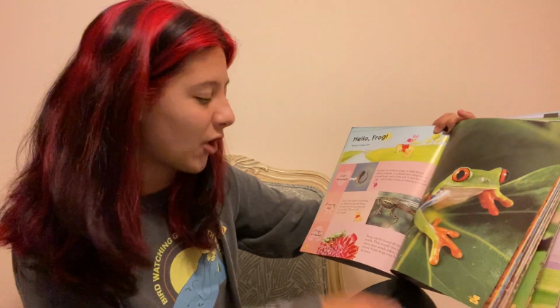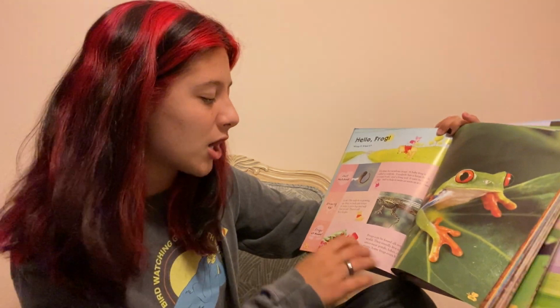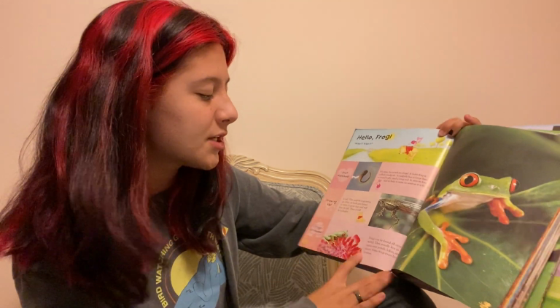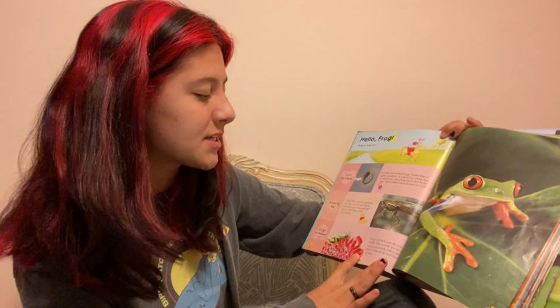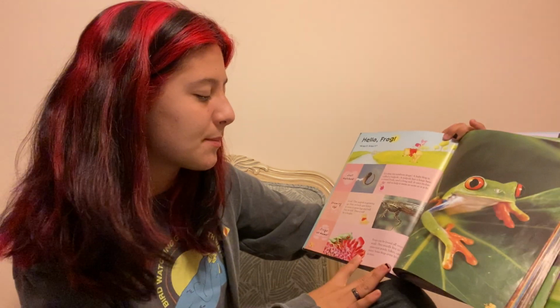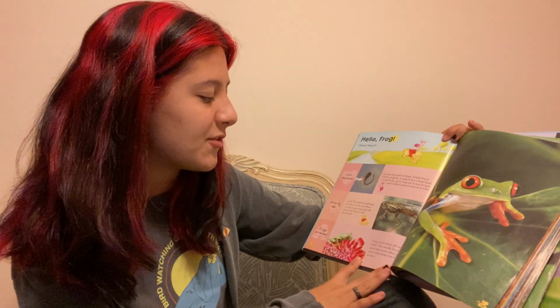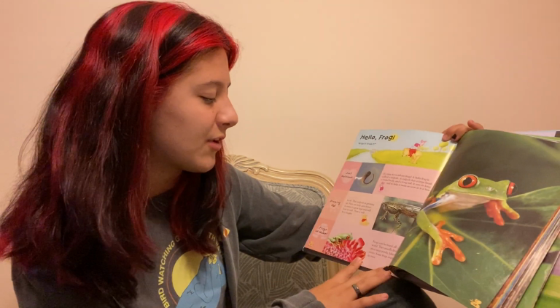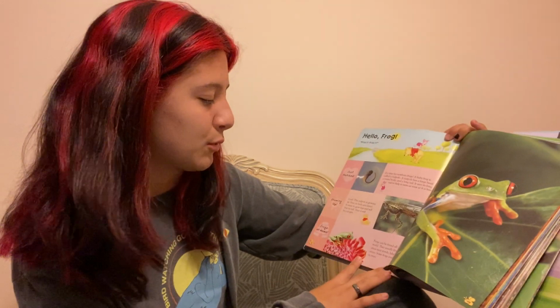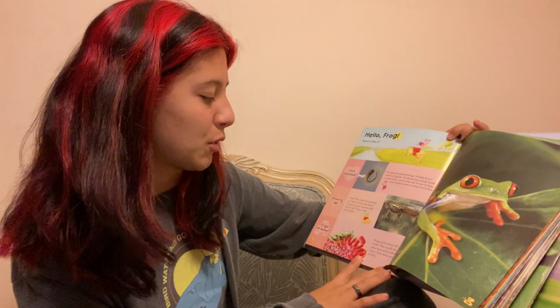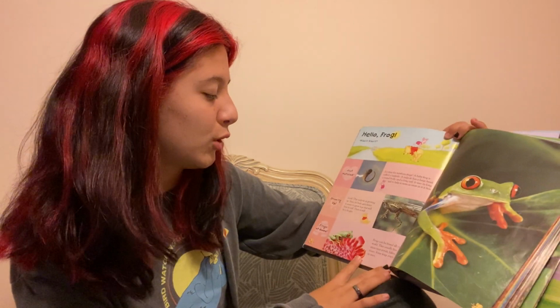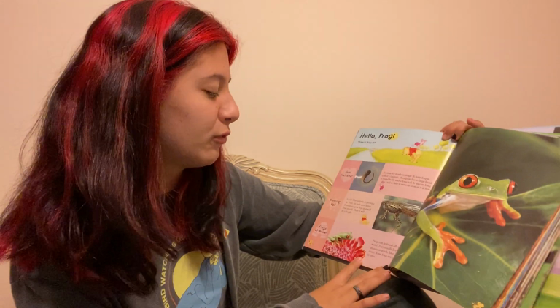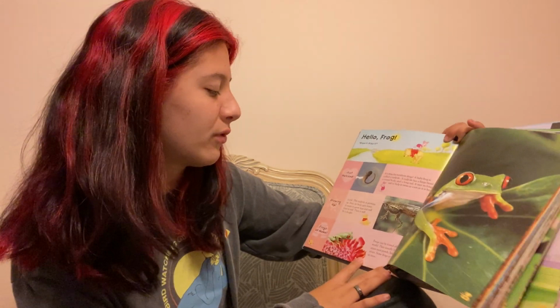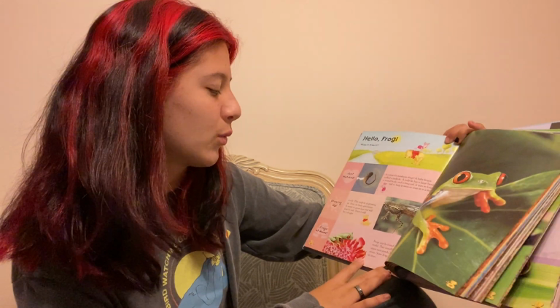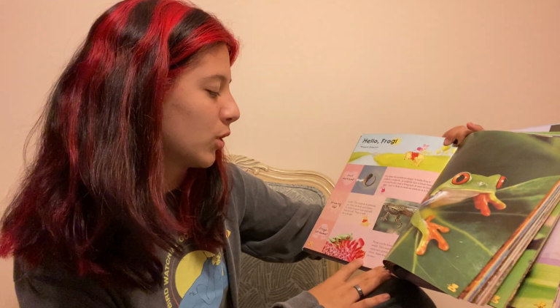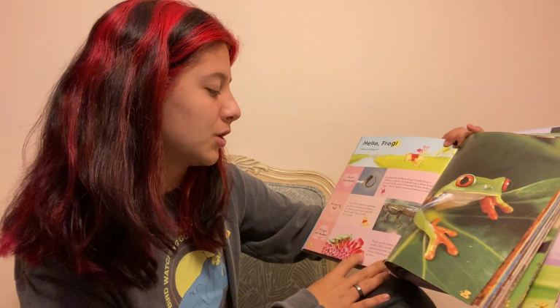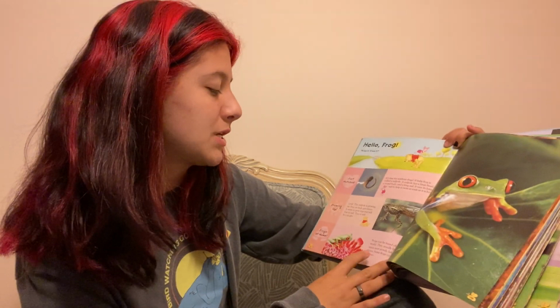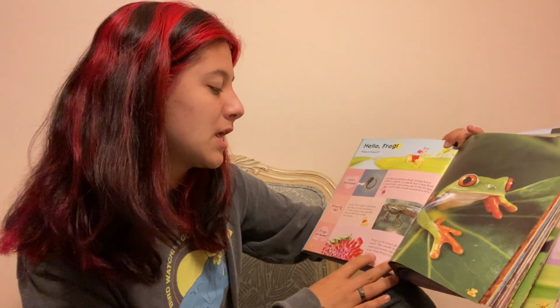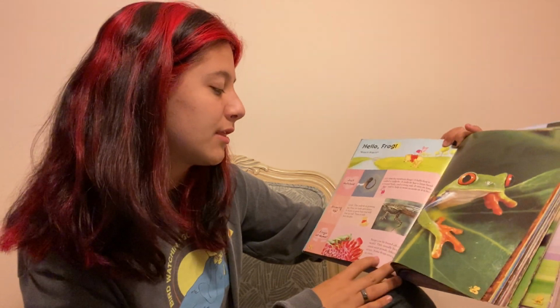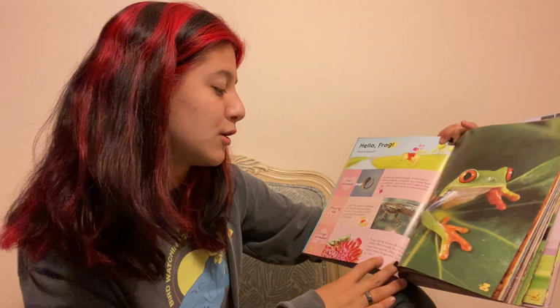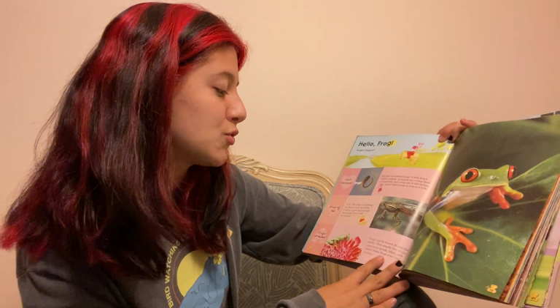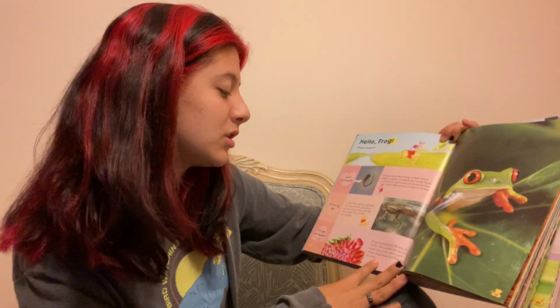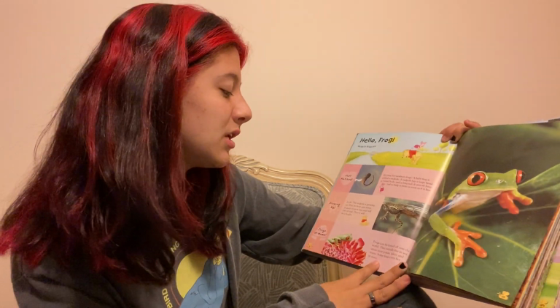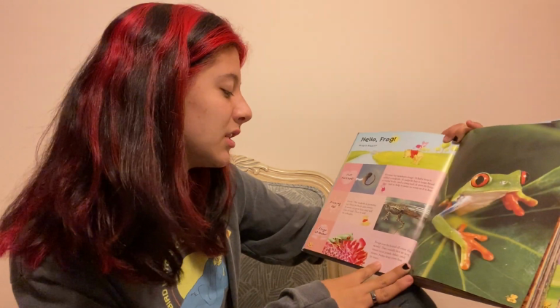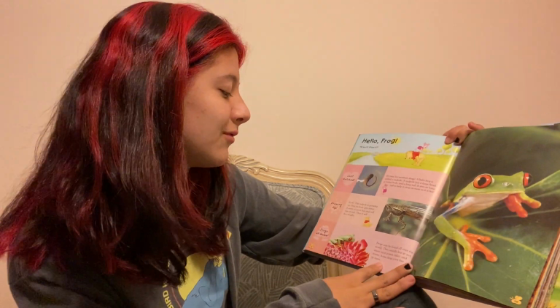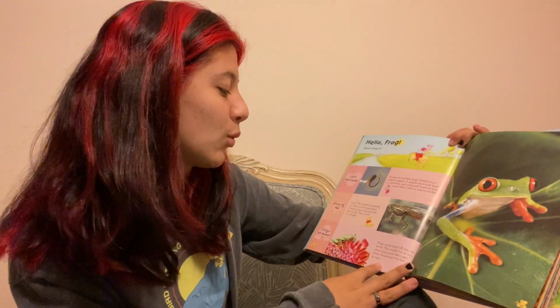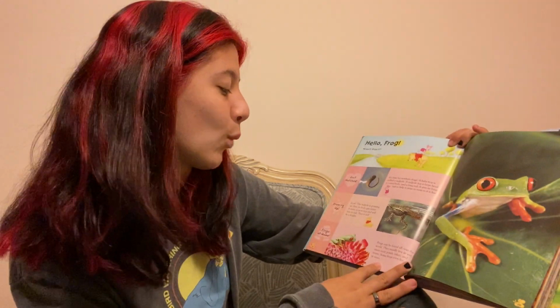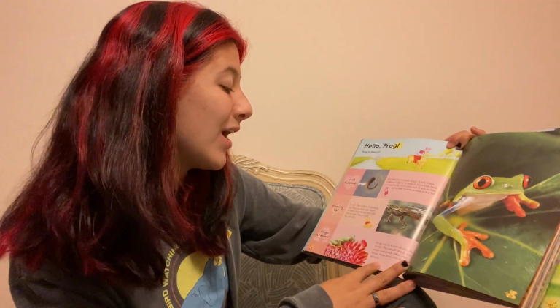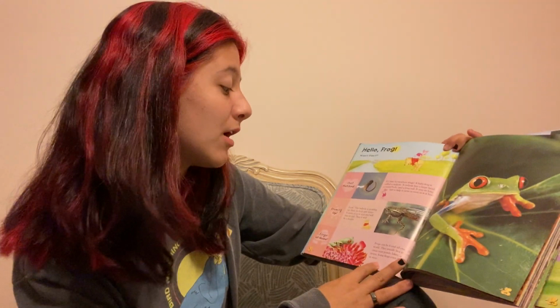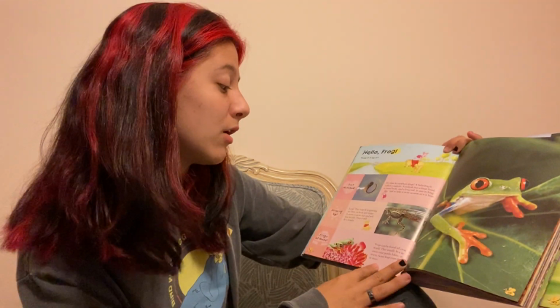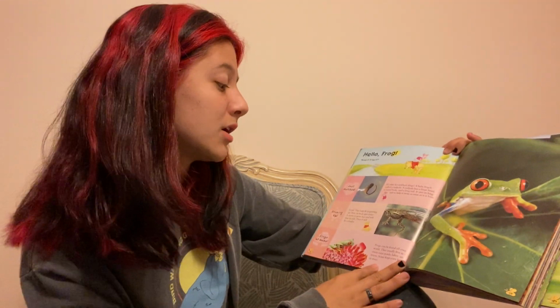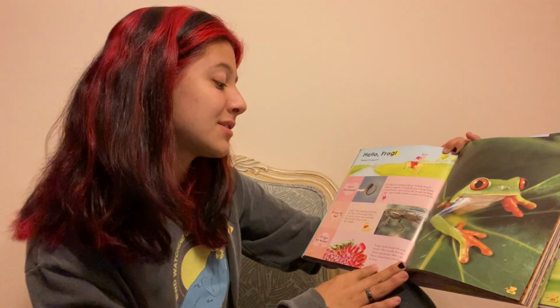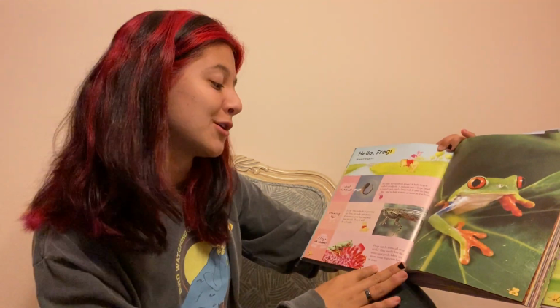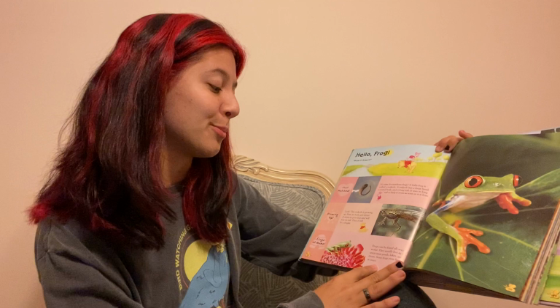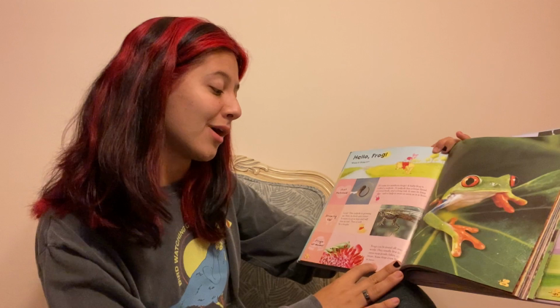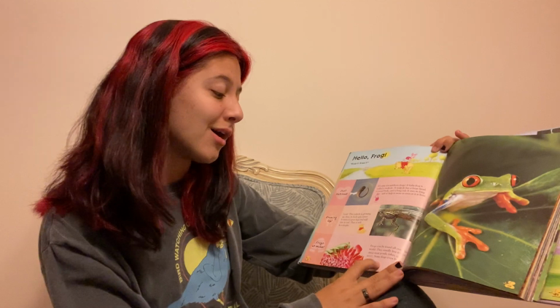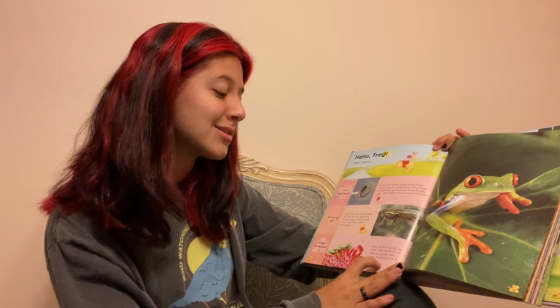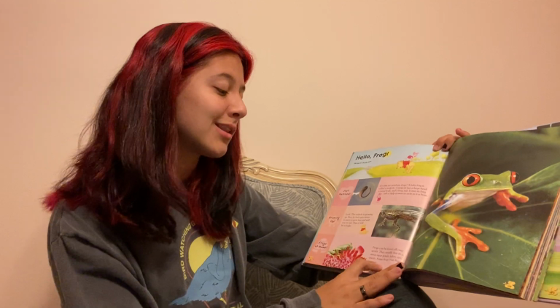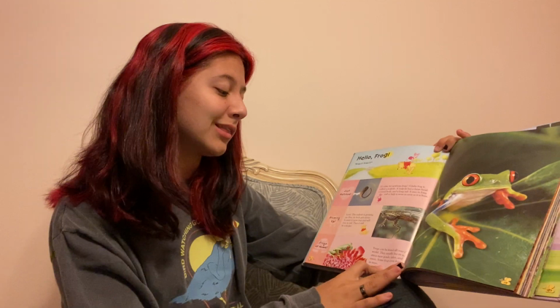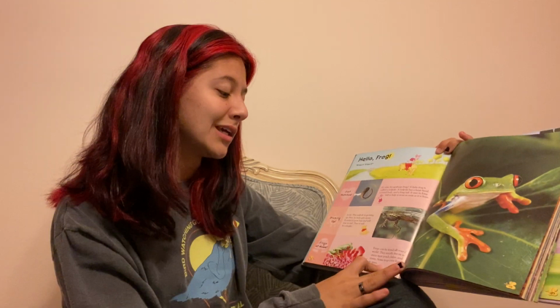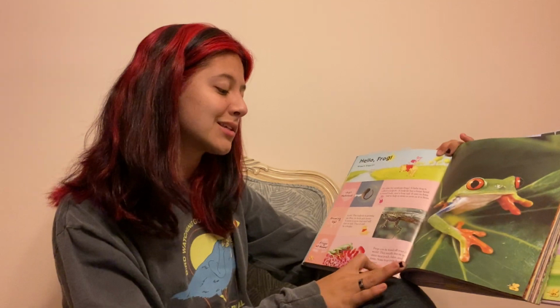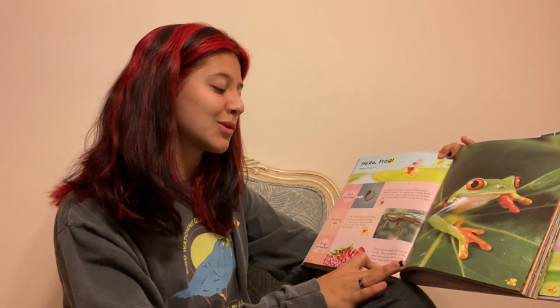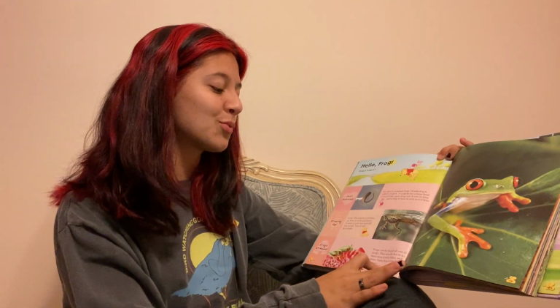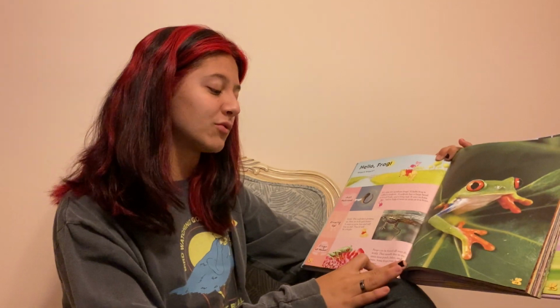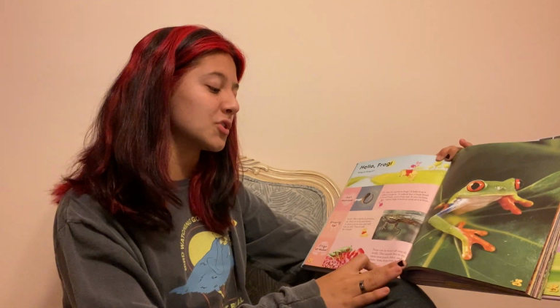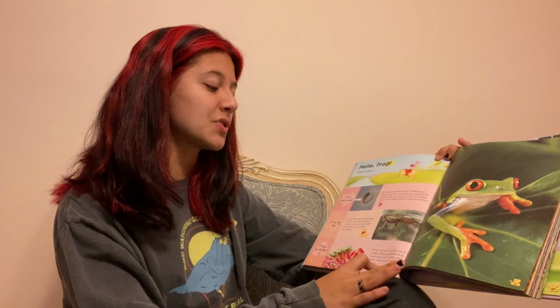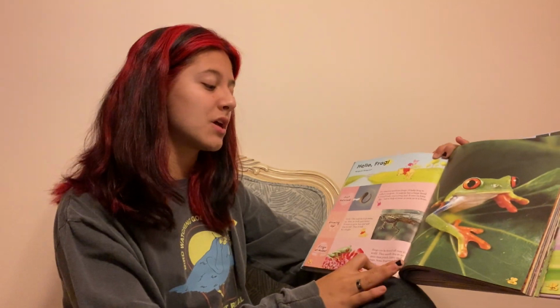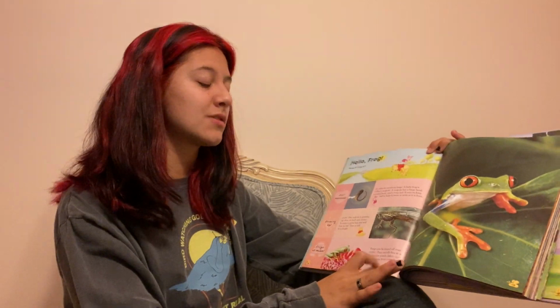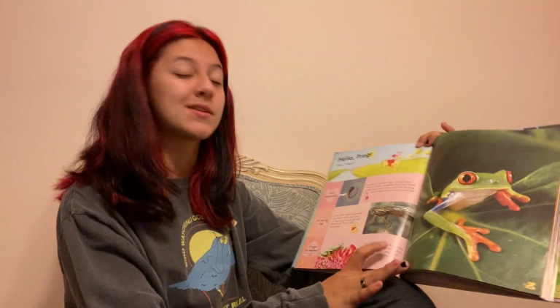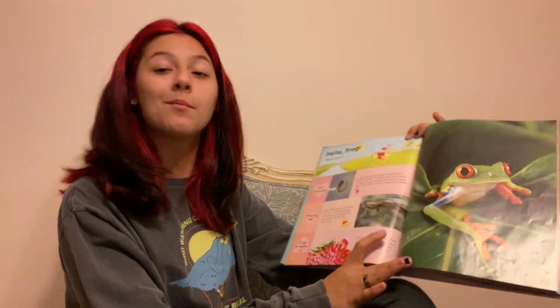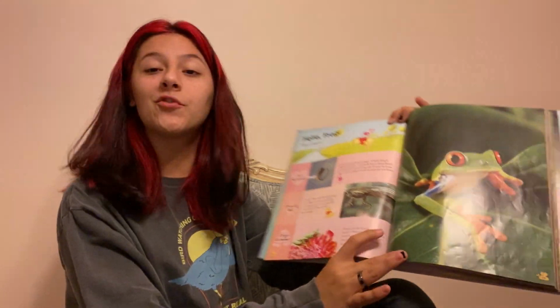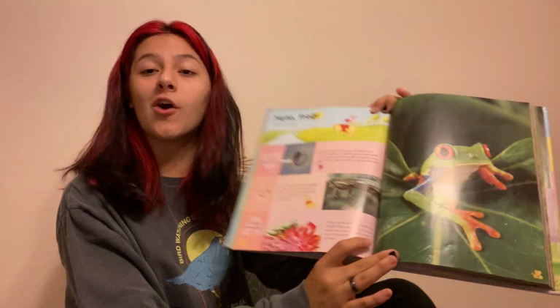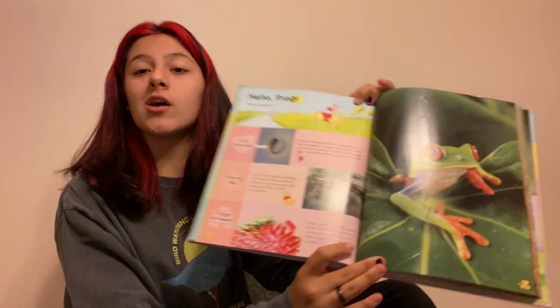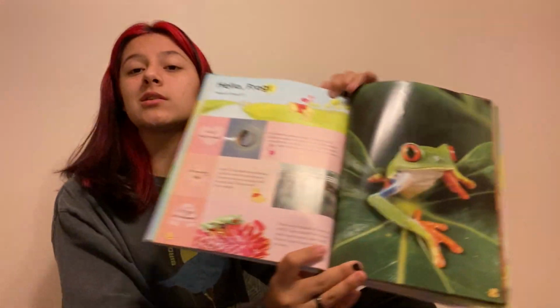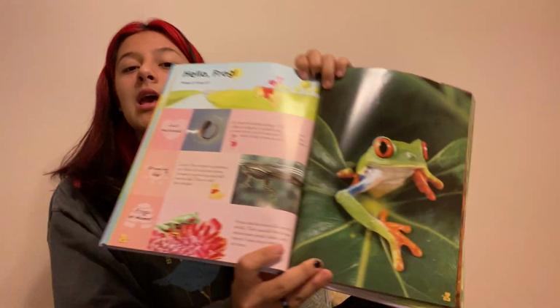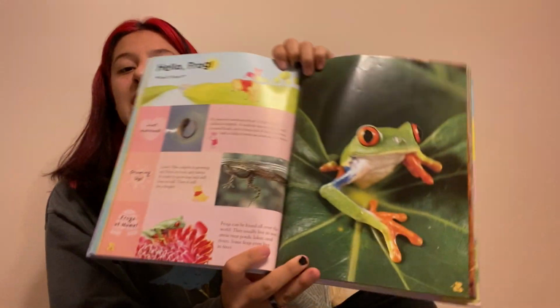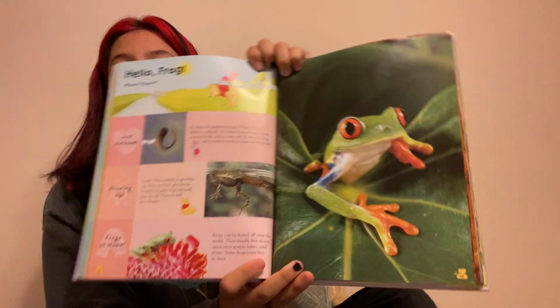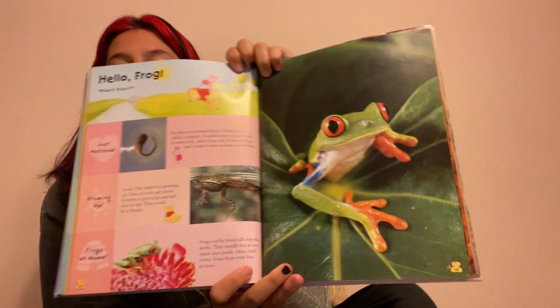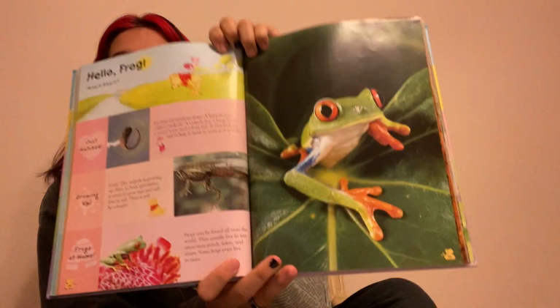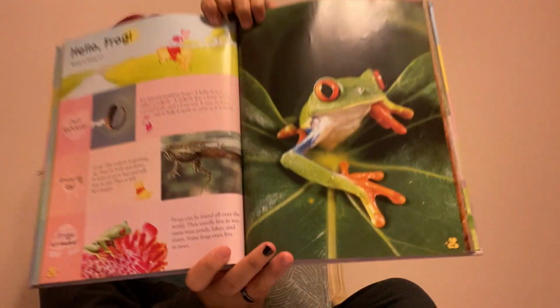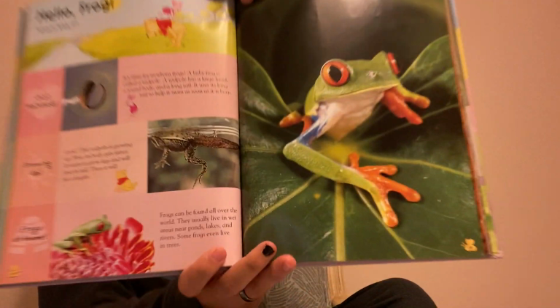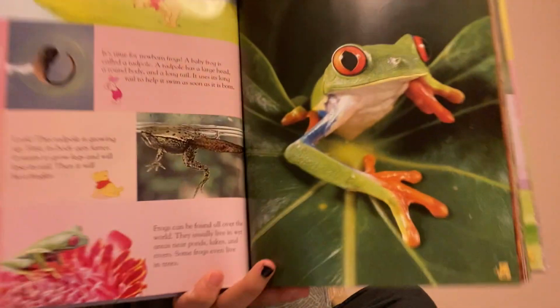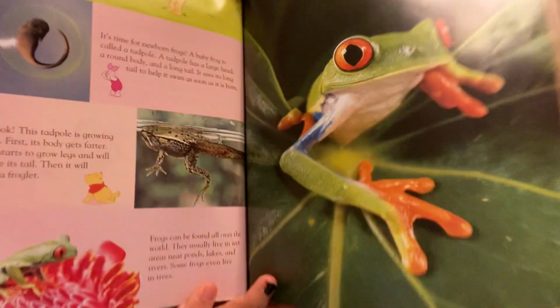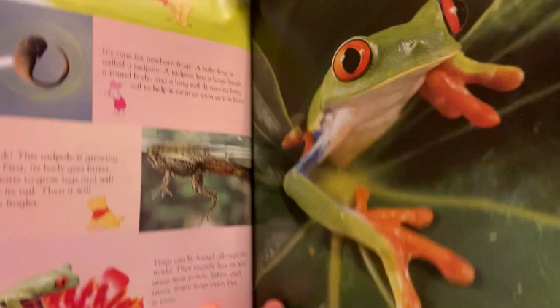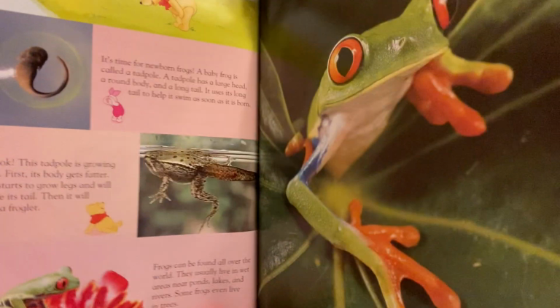Frogs can be found all over the world. They usually live in wet areas near ponds, lakes, and rivers. Some frogs even live in trees.